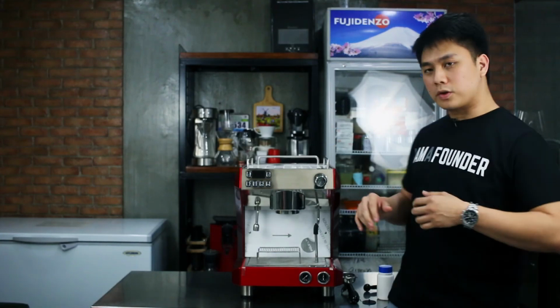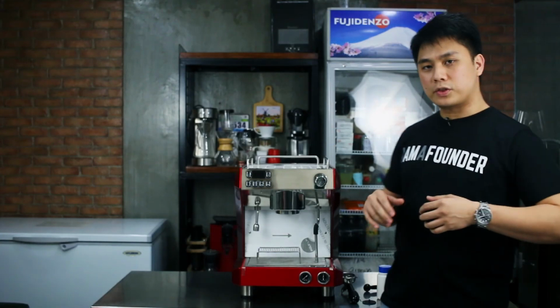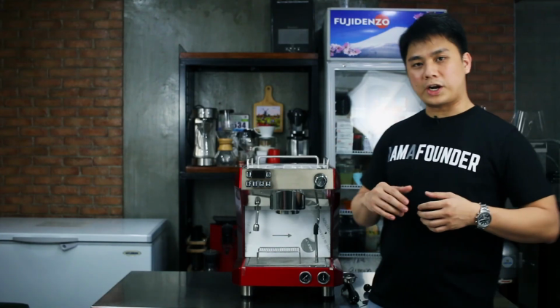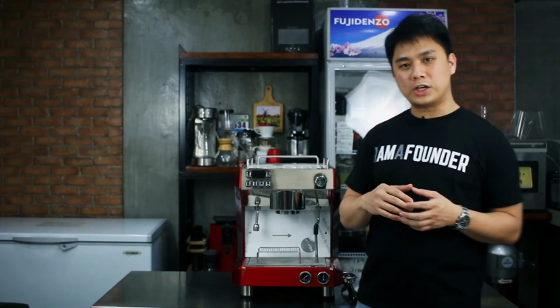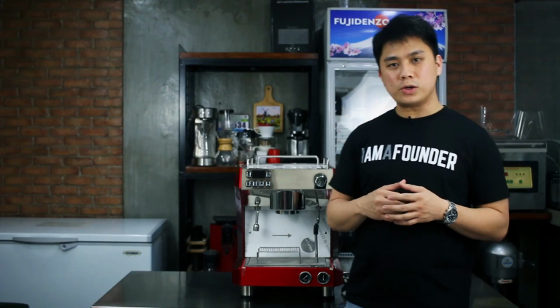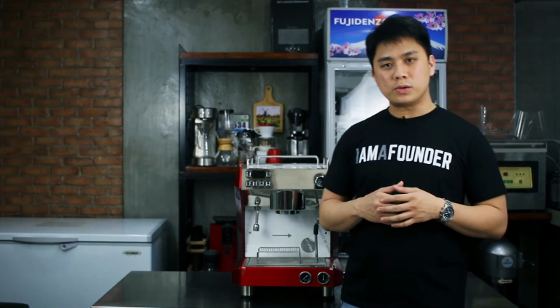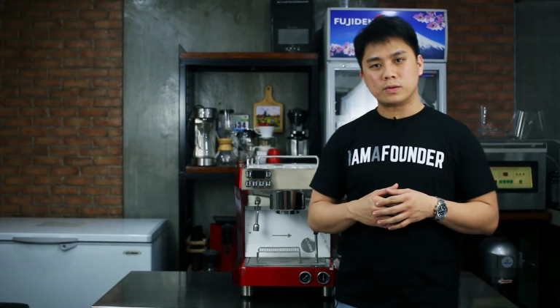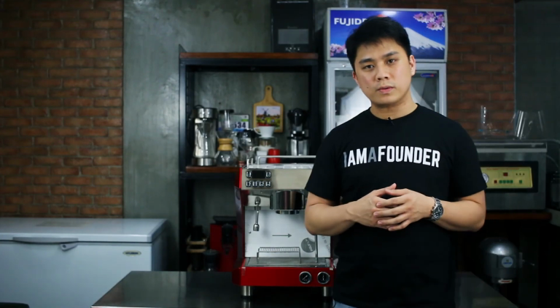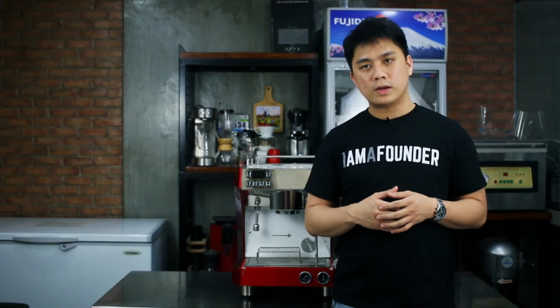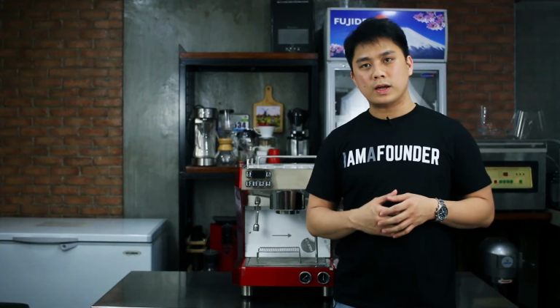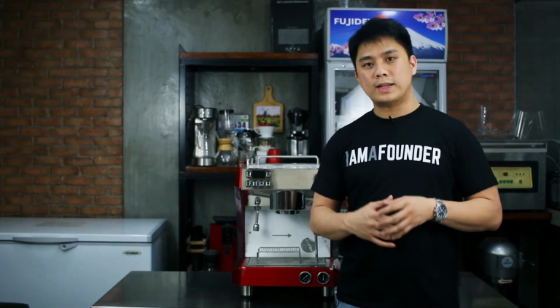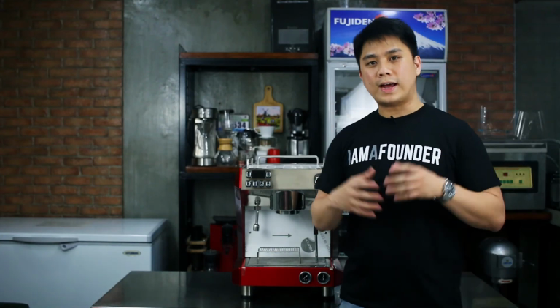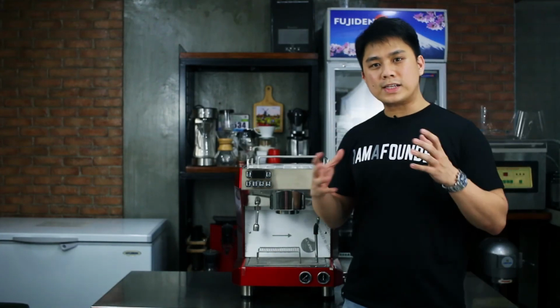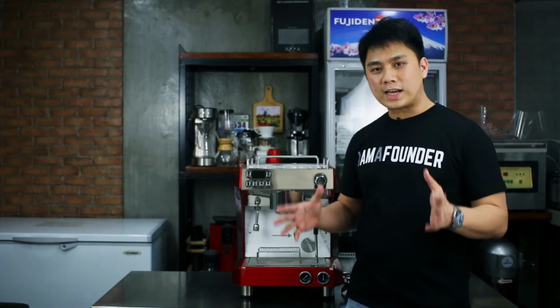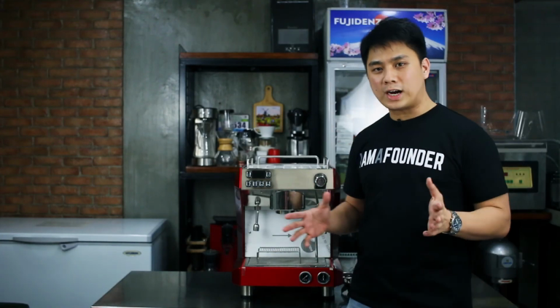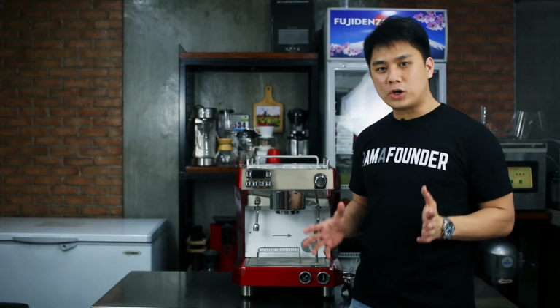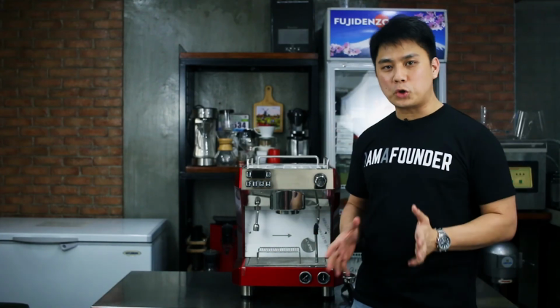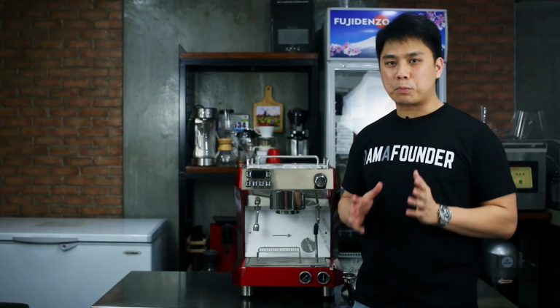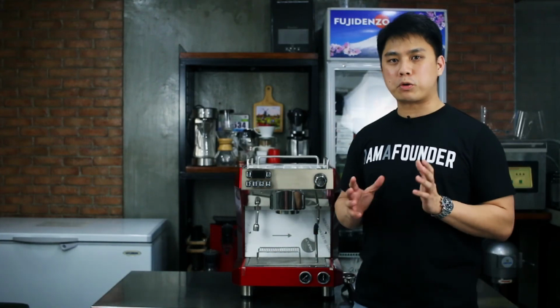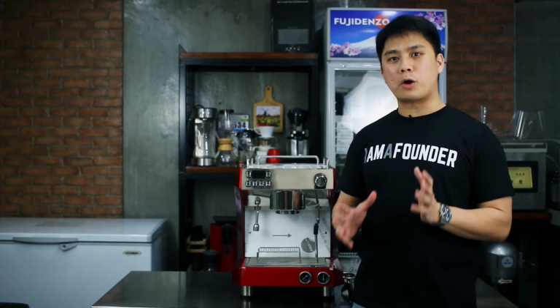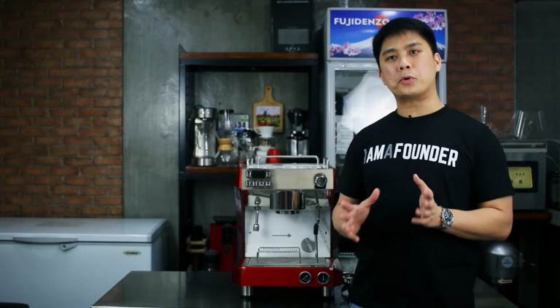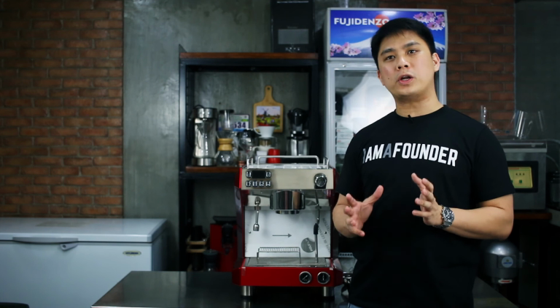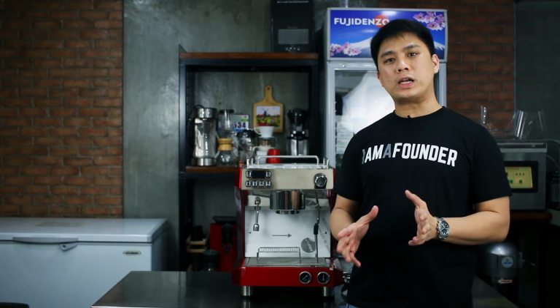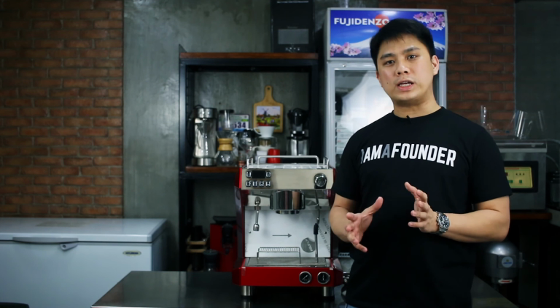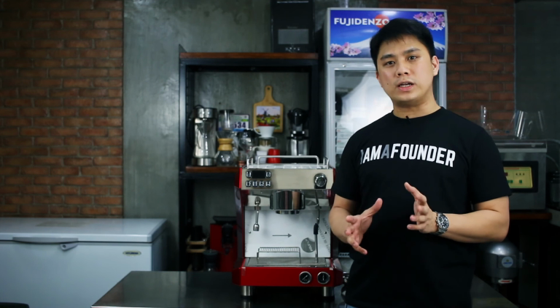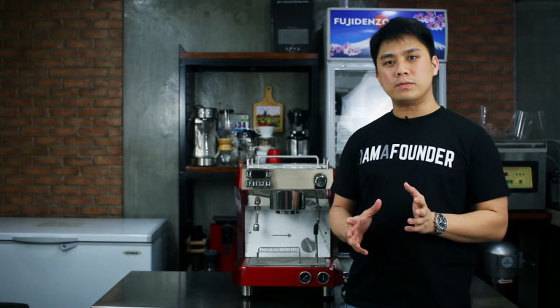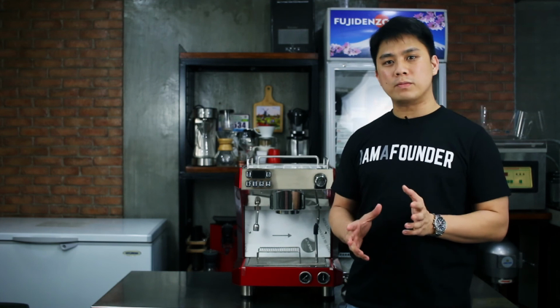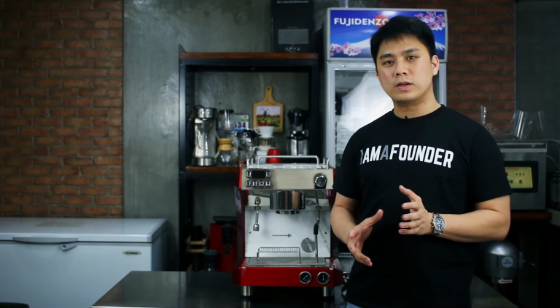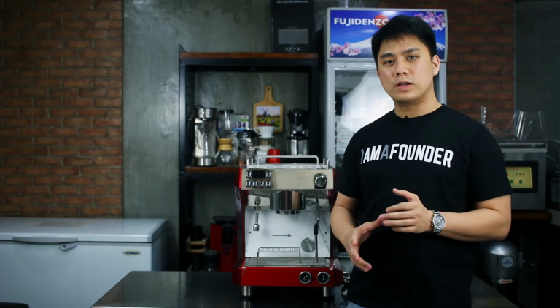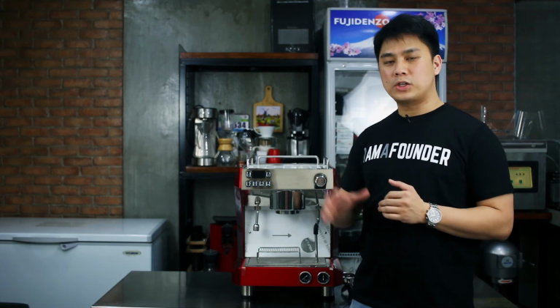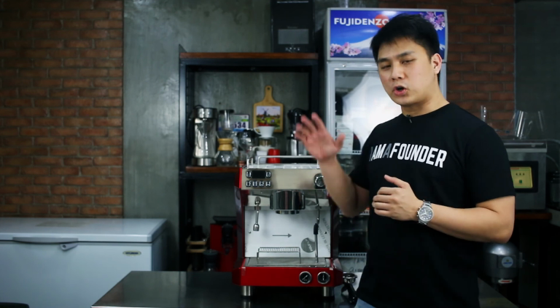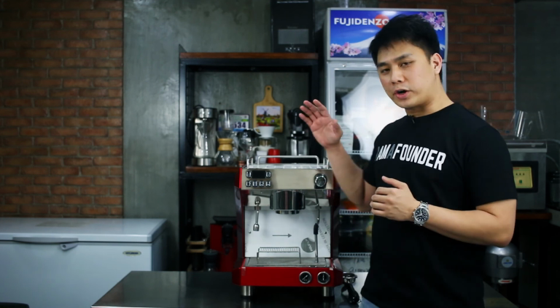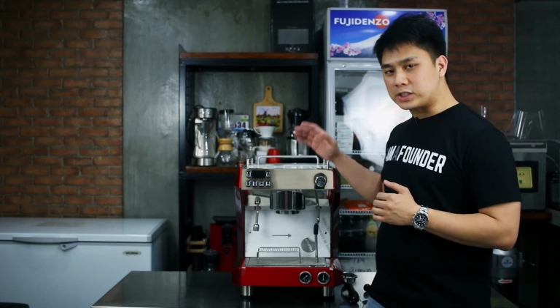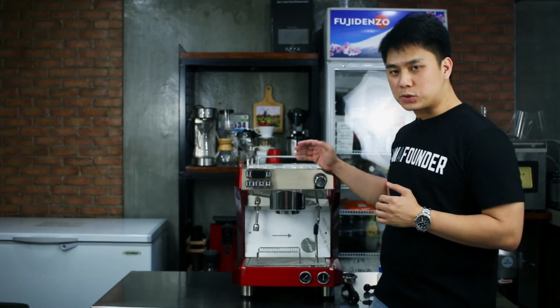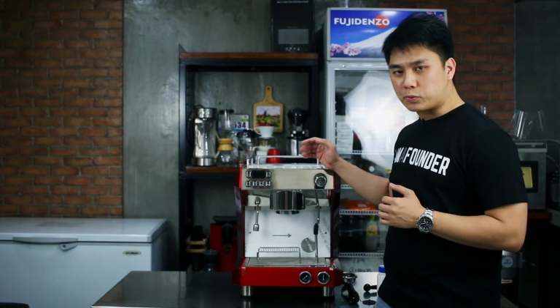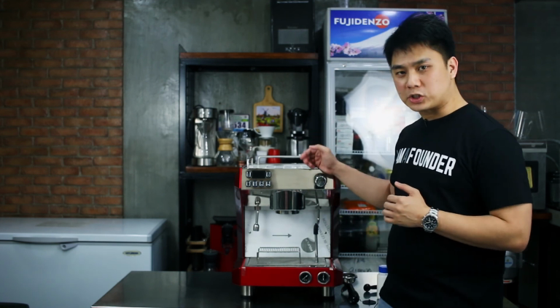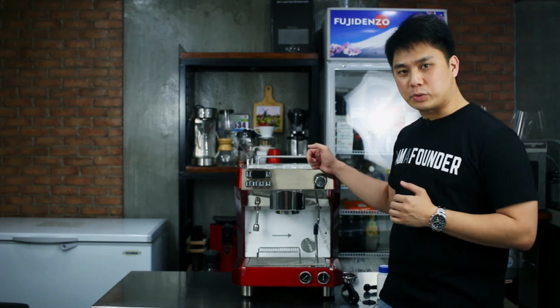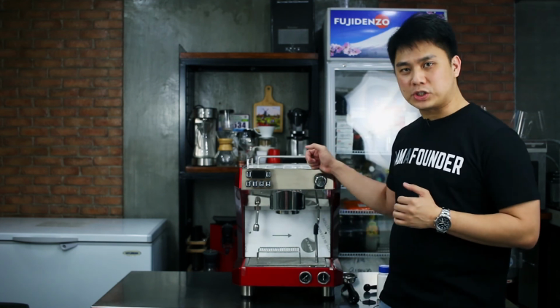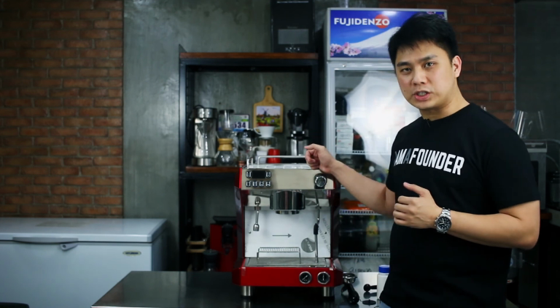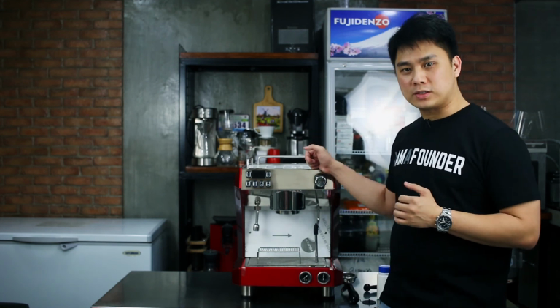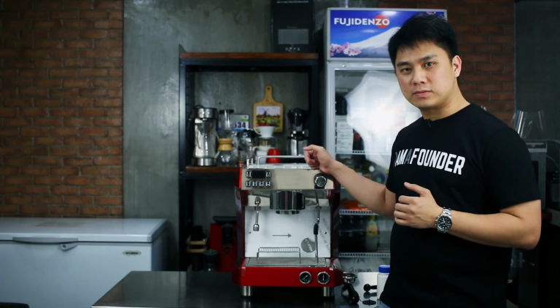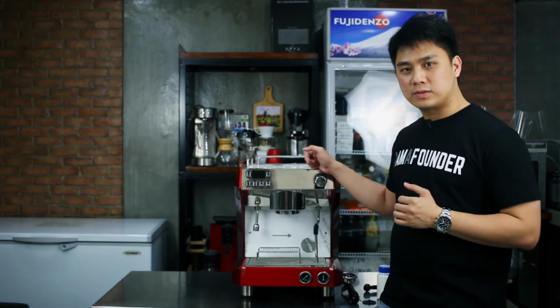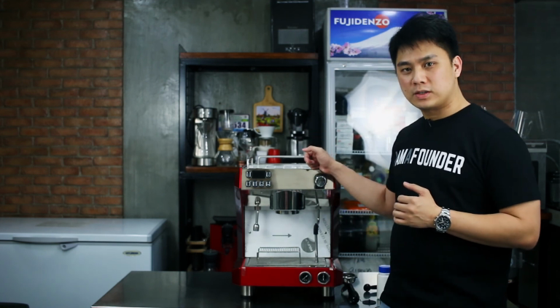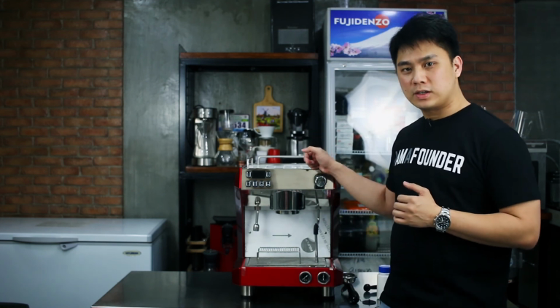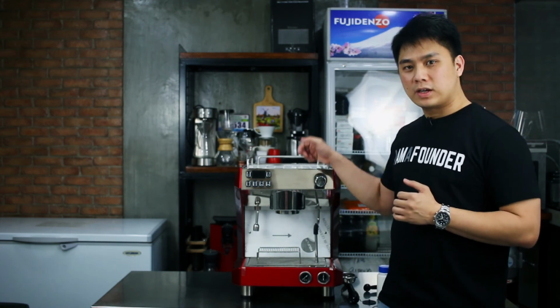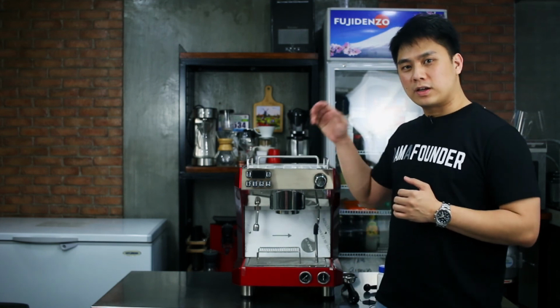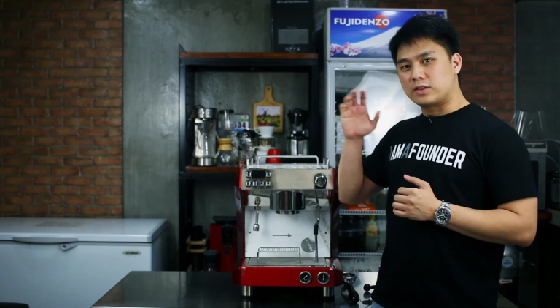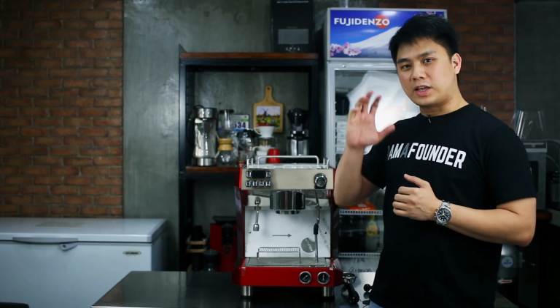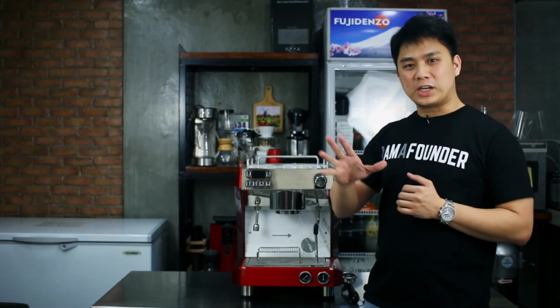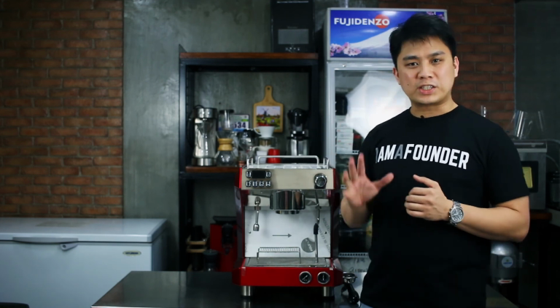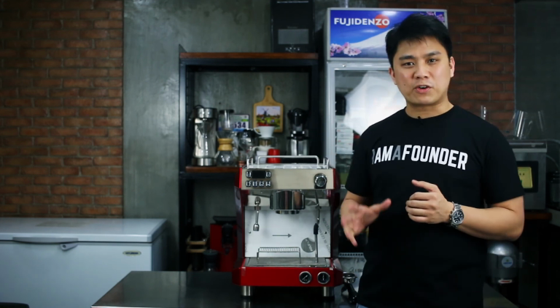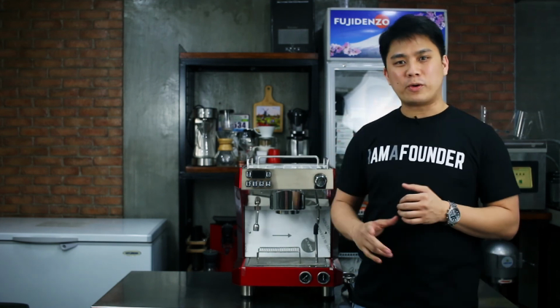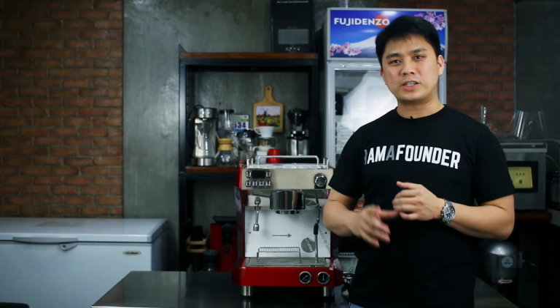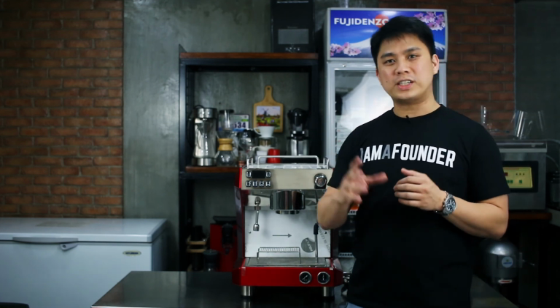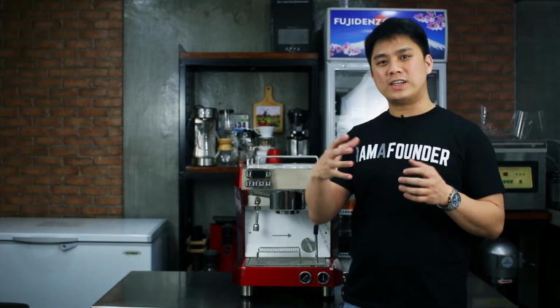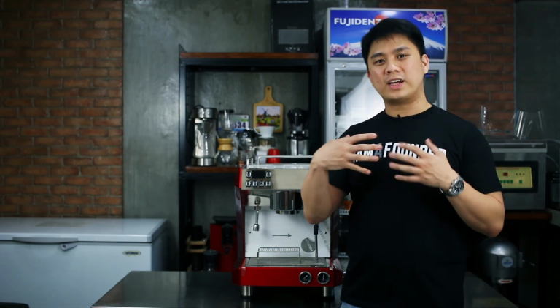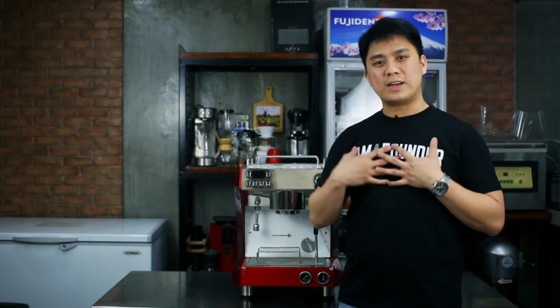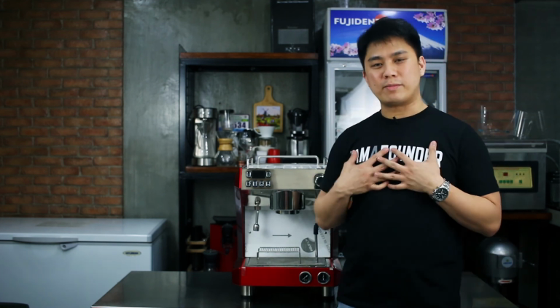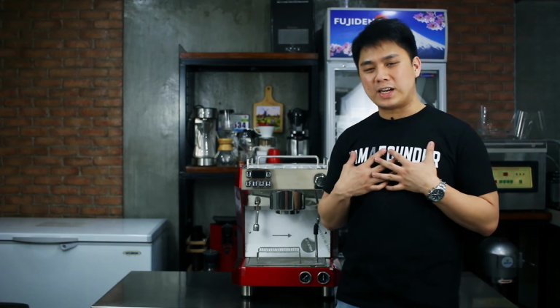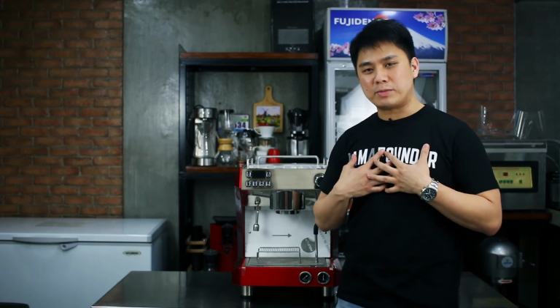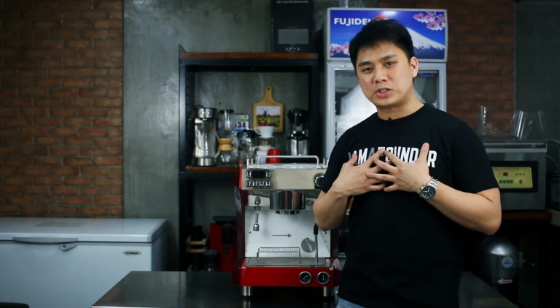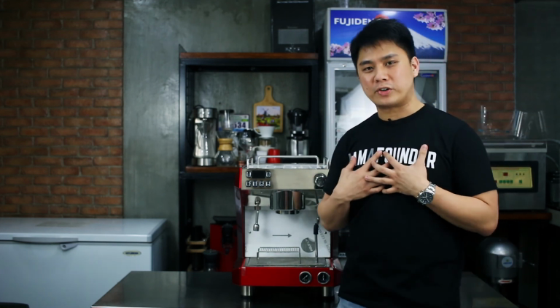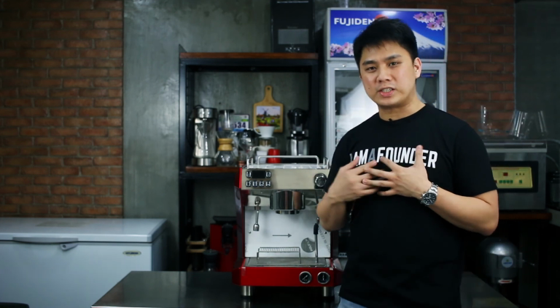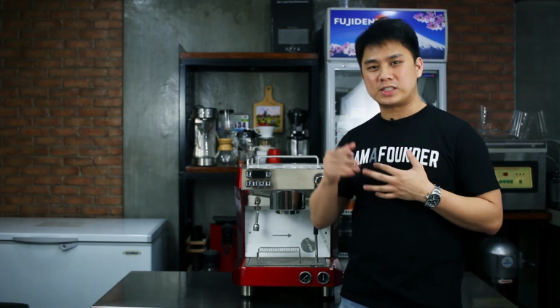There you go. That is how you properly clean your espresso machine. Thank you guys for watching. My name is Chris.